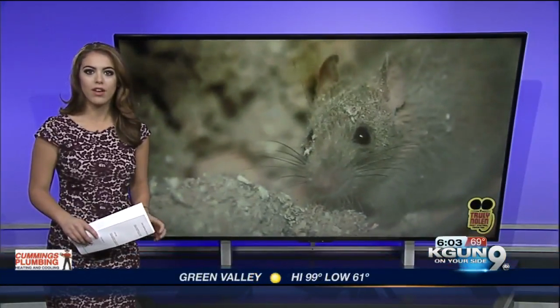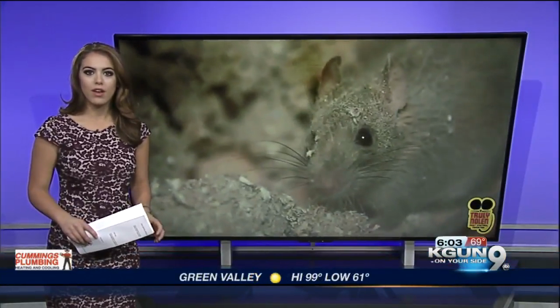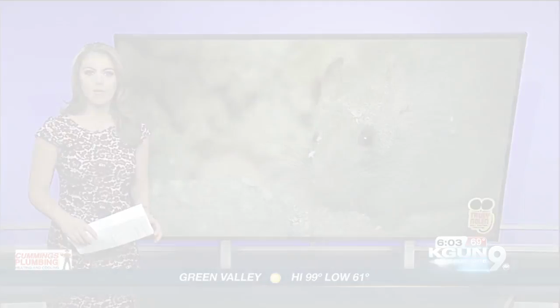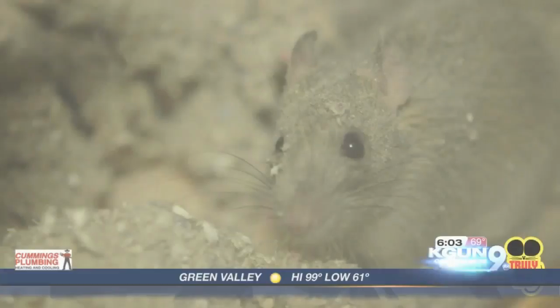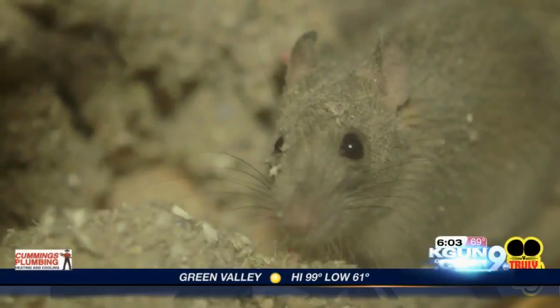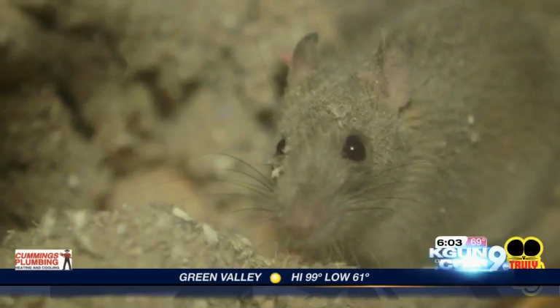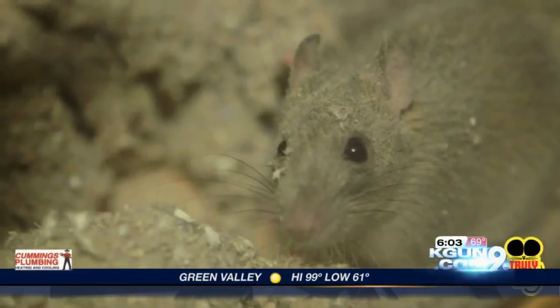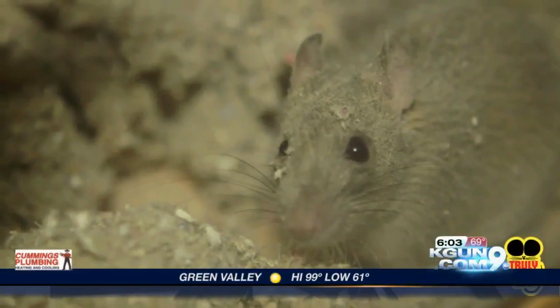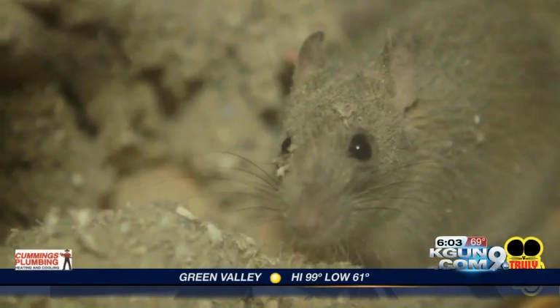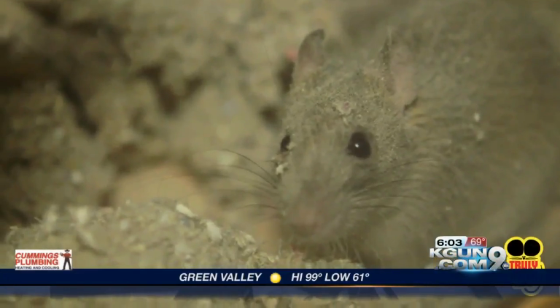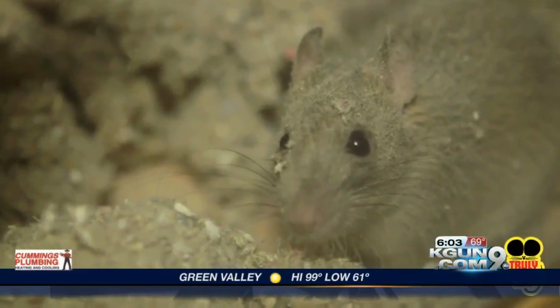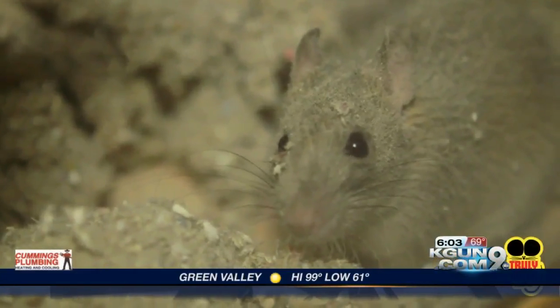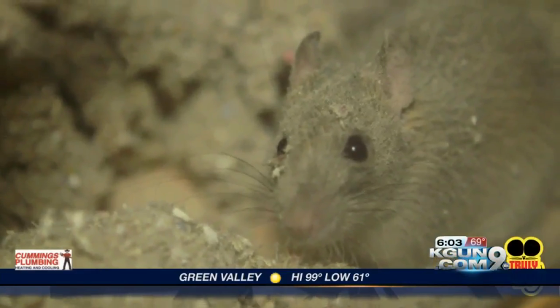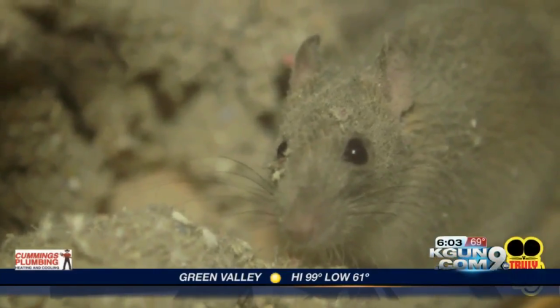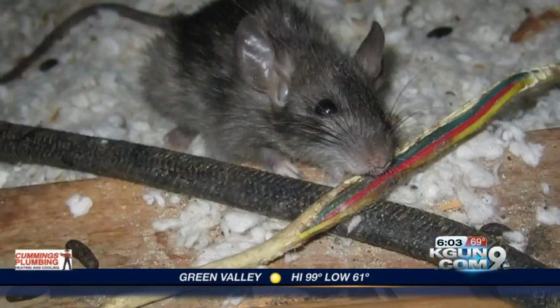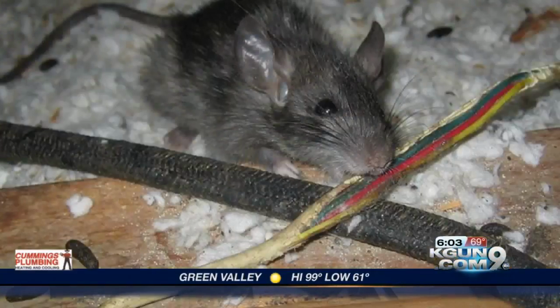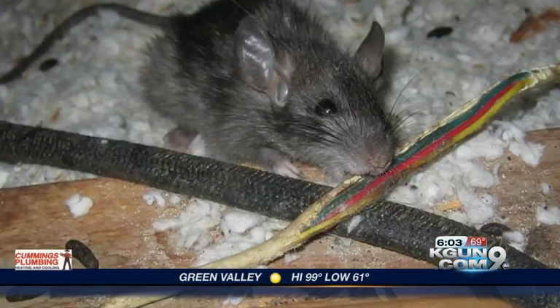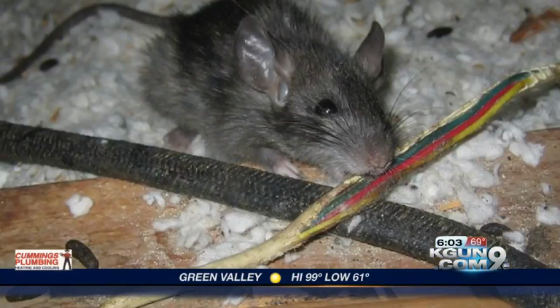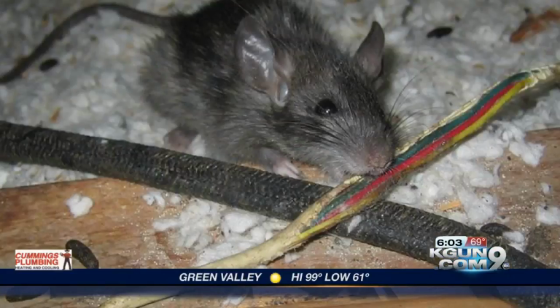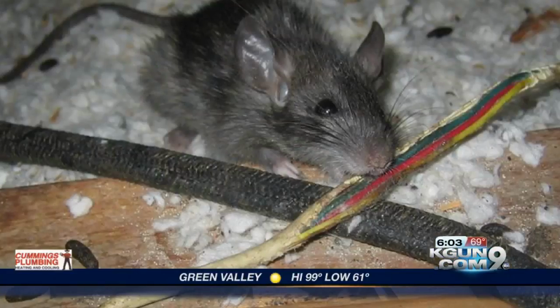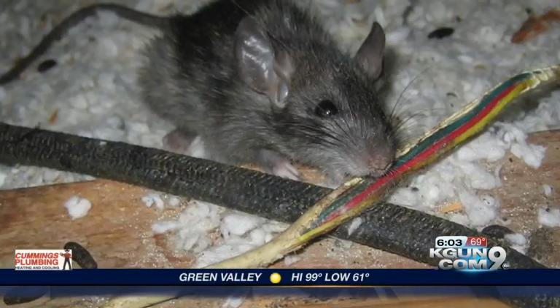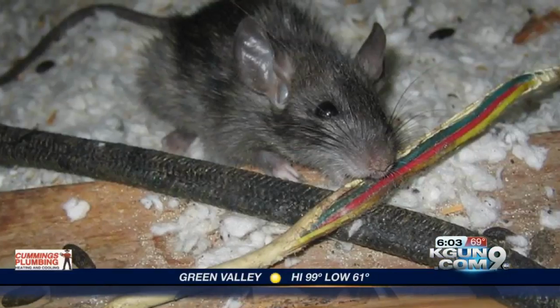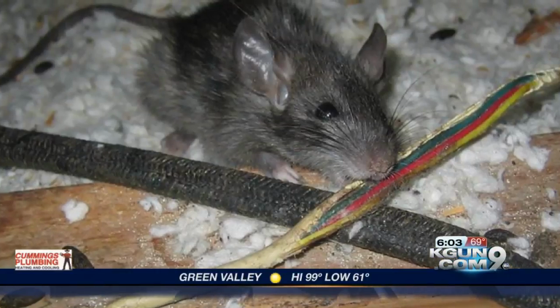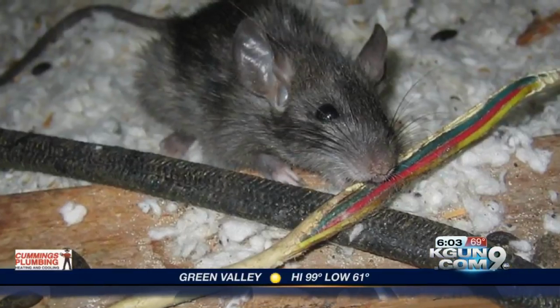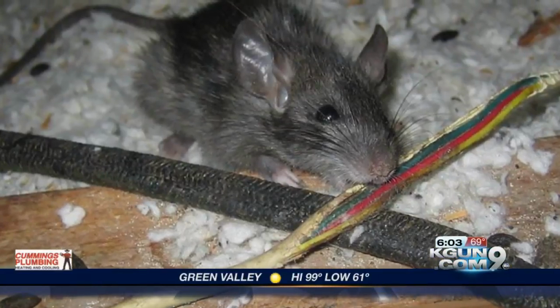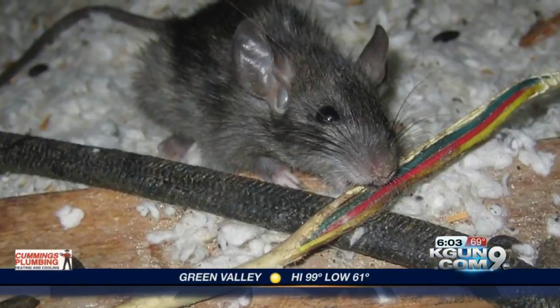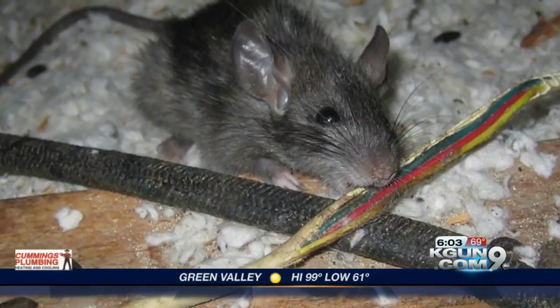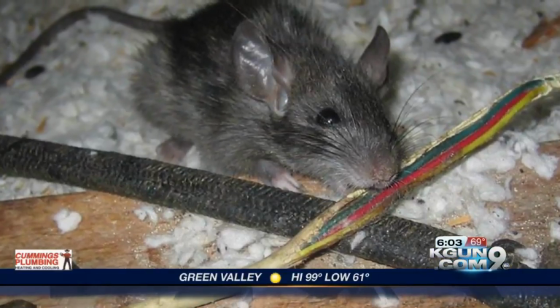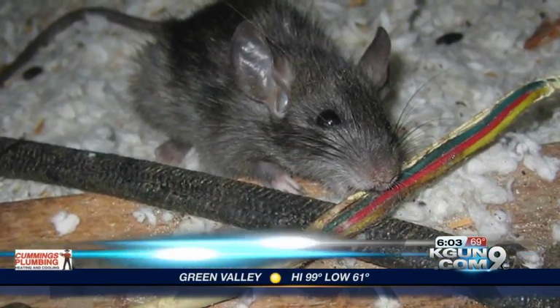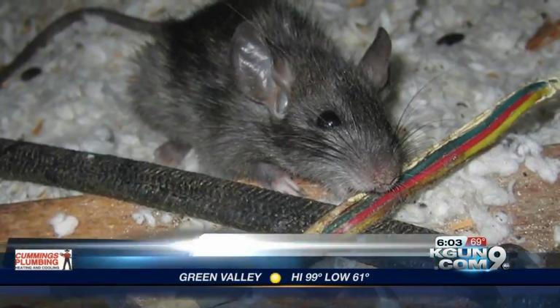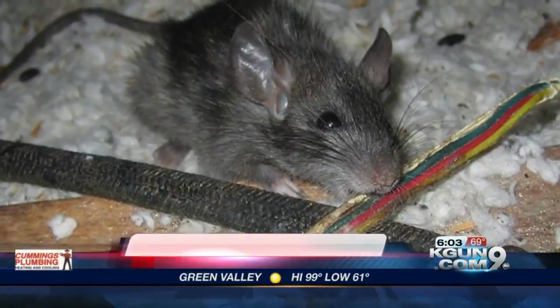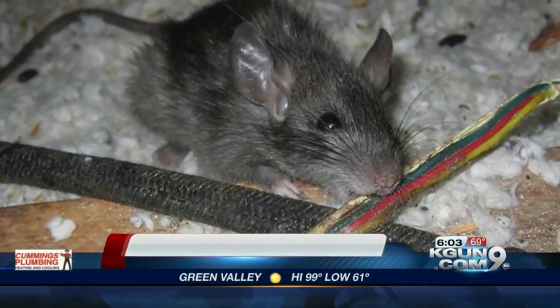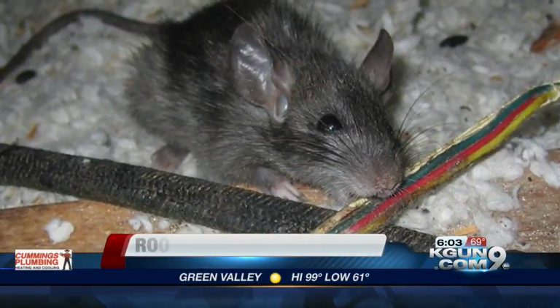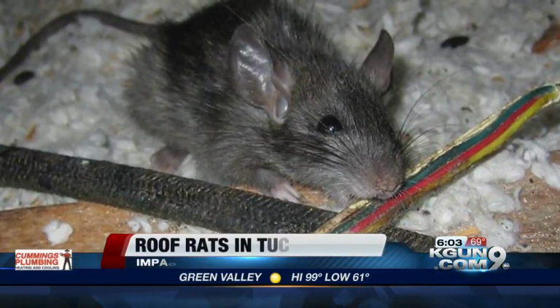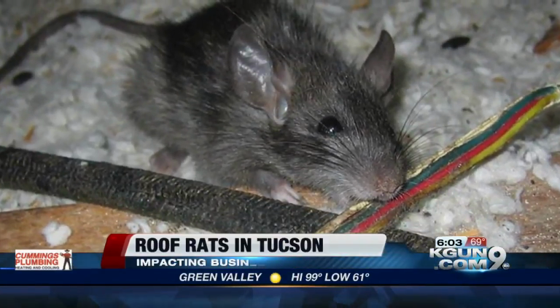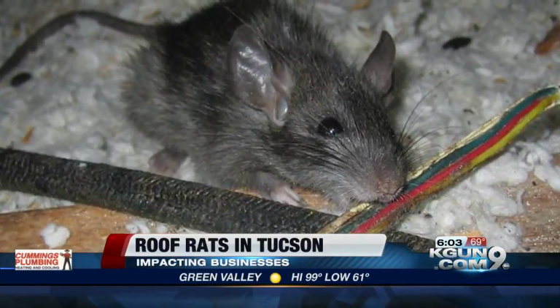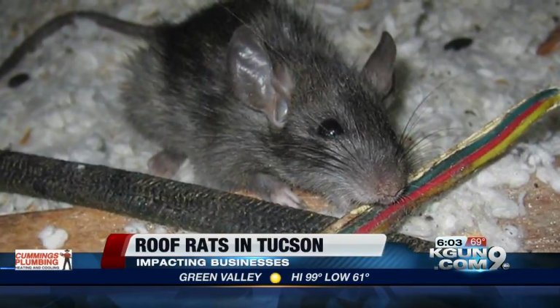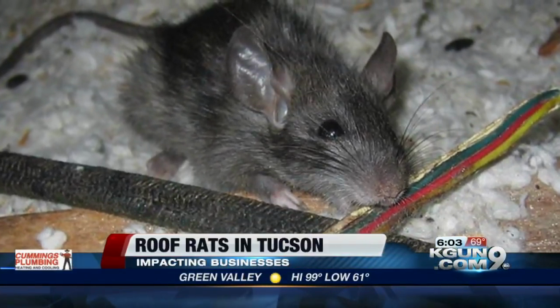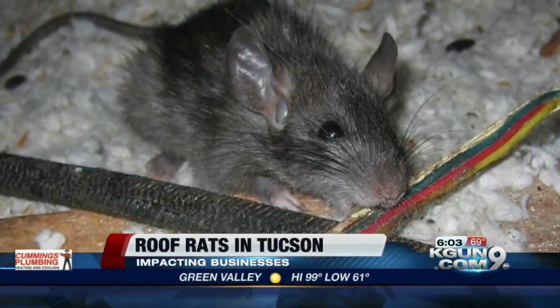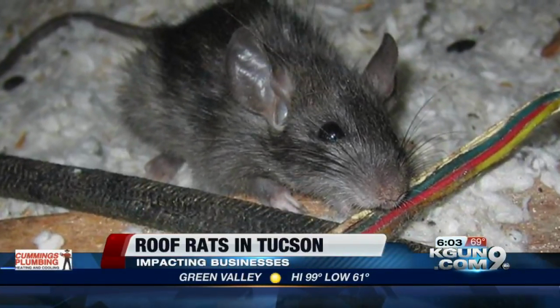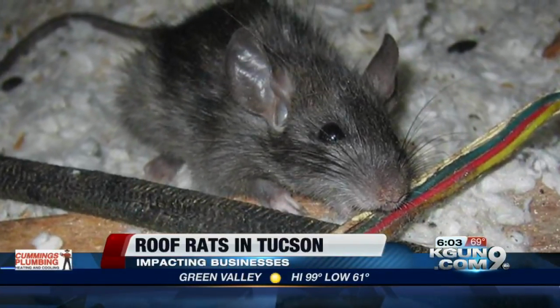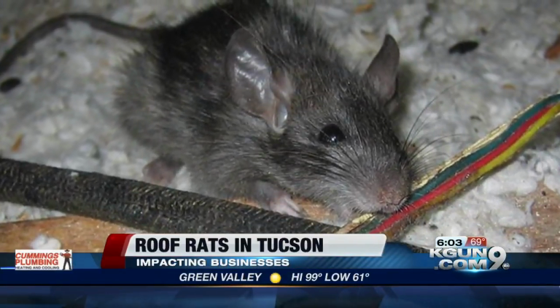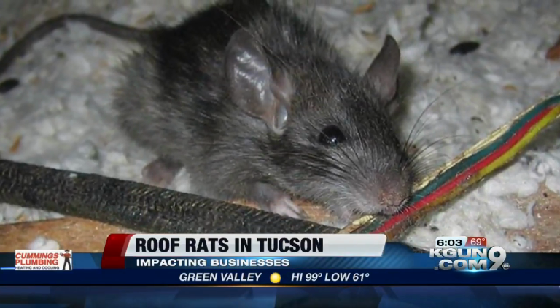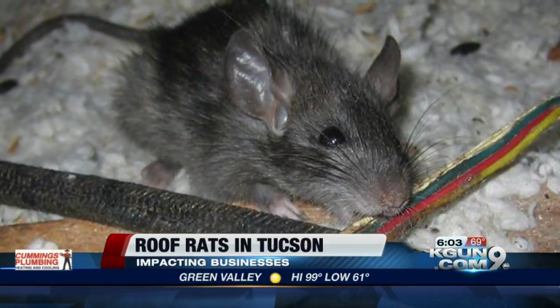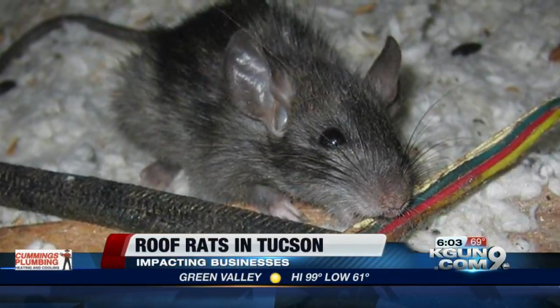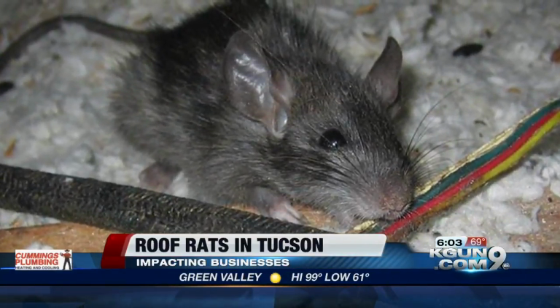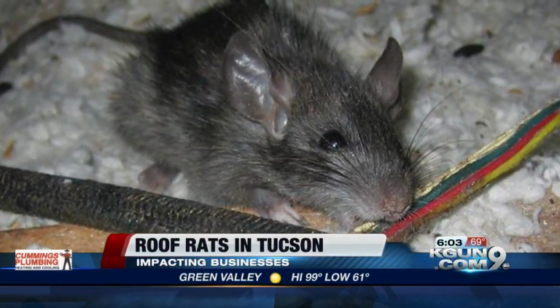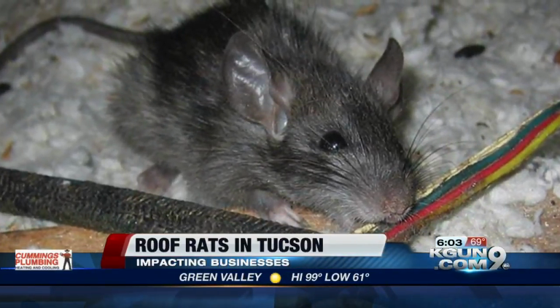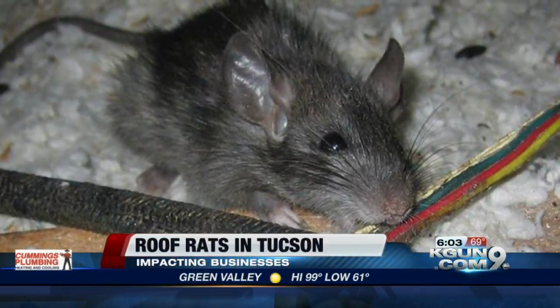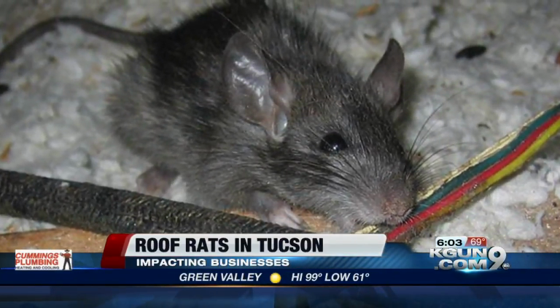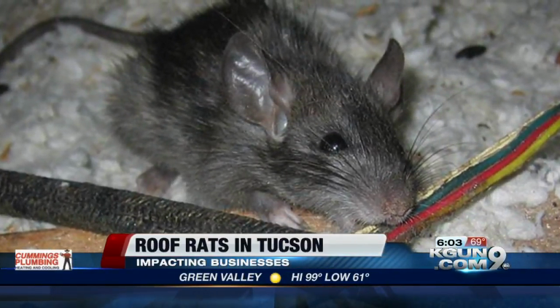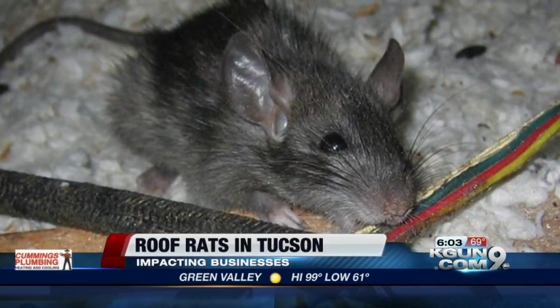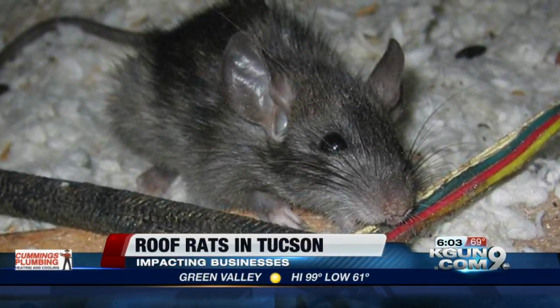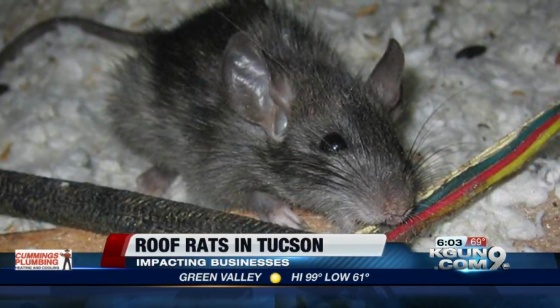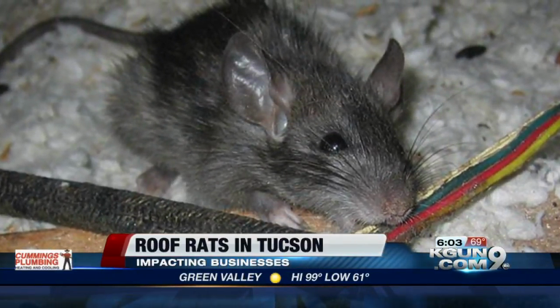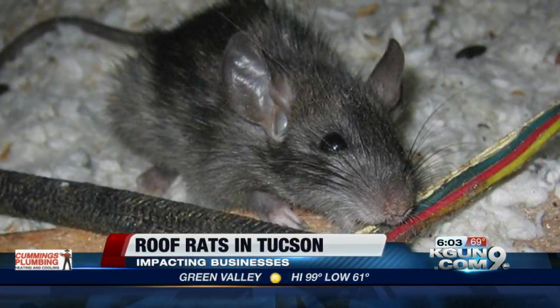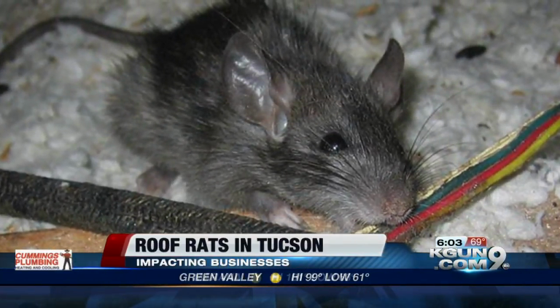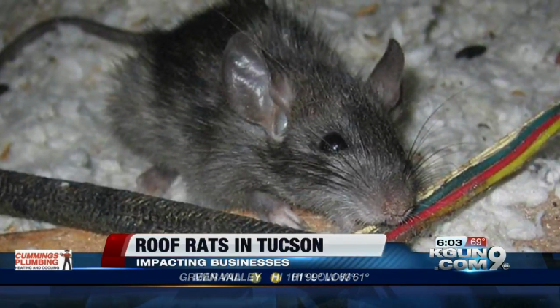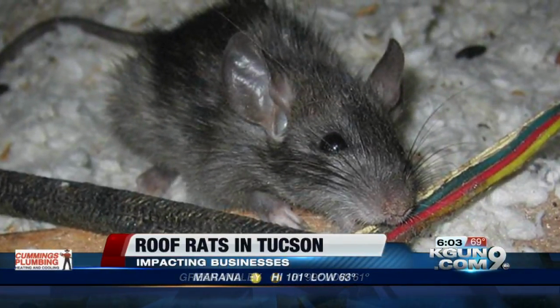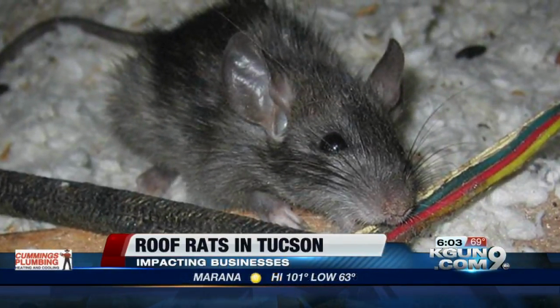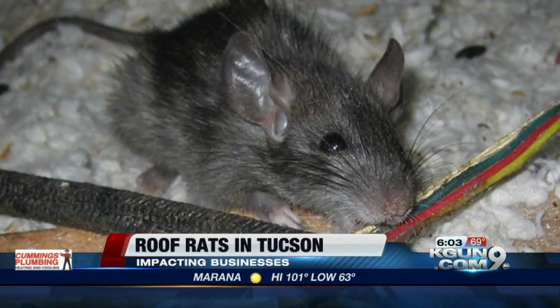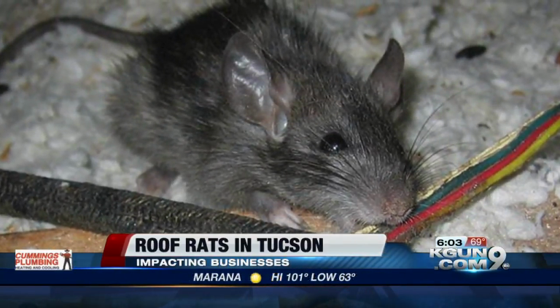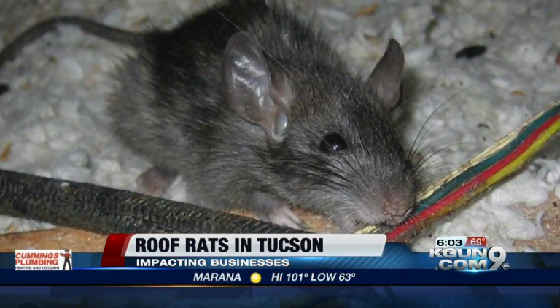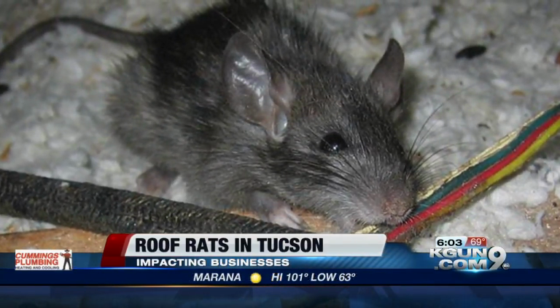A manager with Truly Nolan says they are a new arrival to Tucson. However, they're very common in Phoenix.